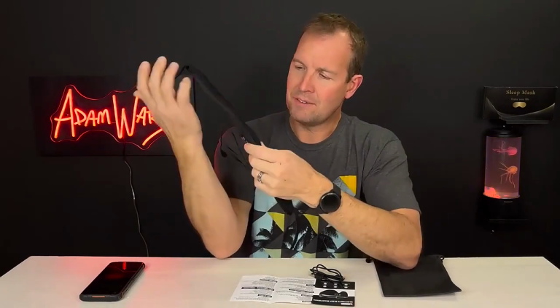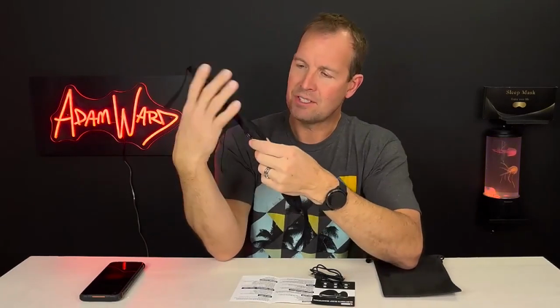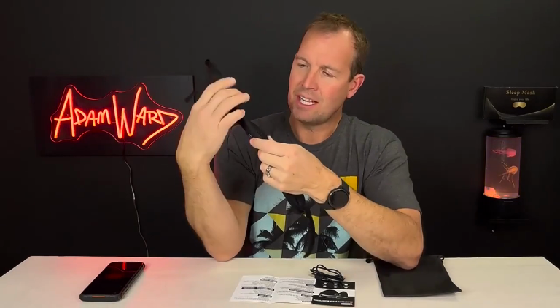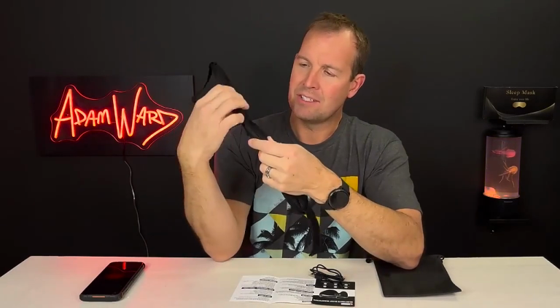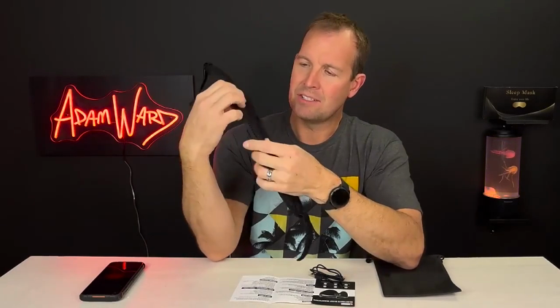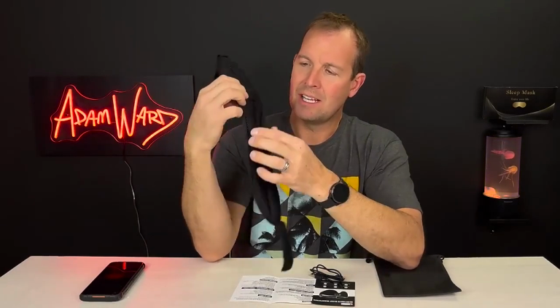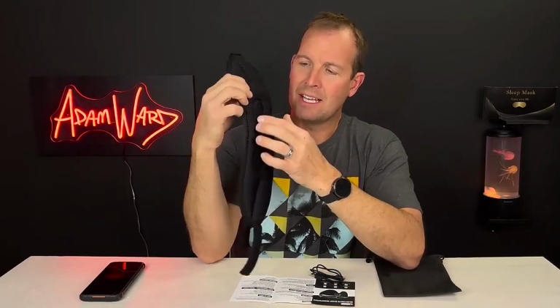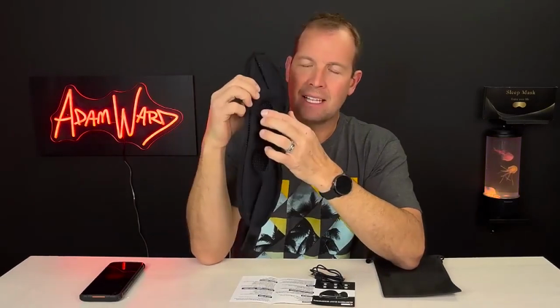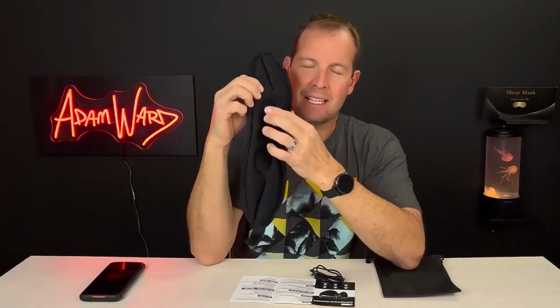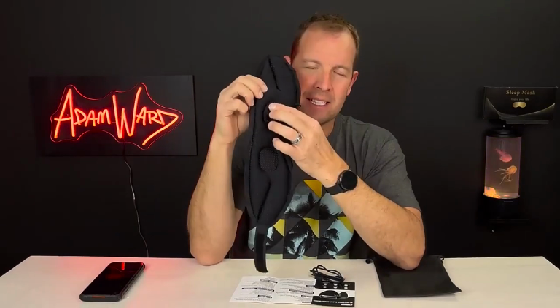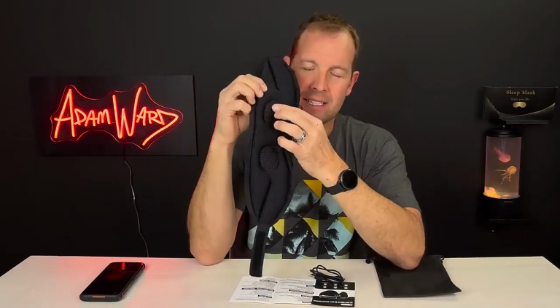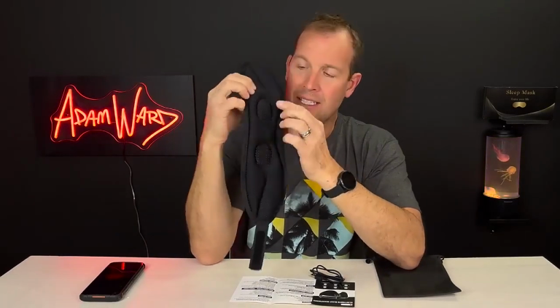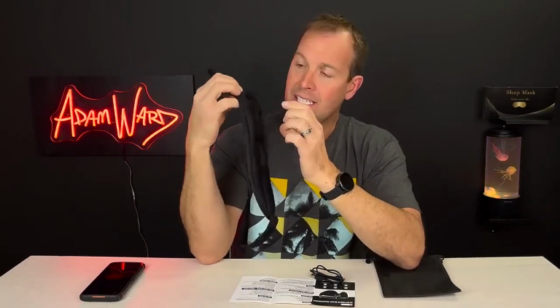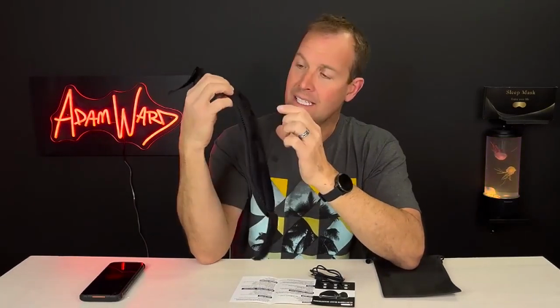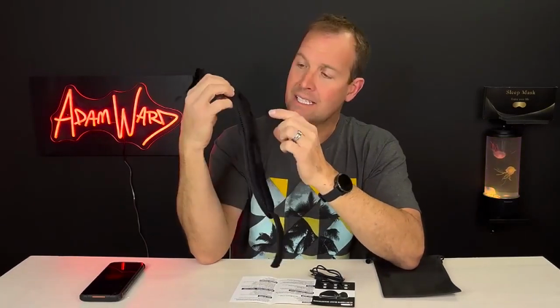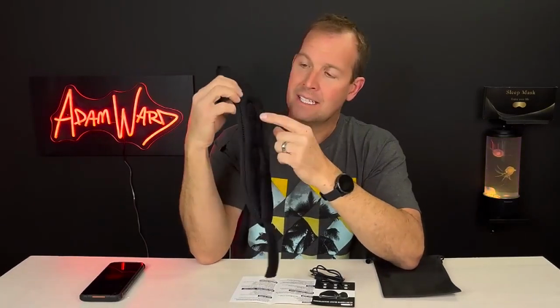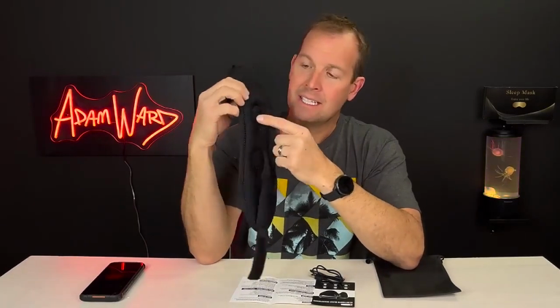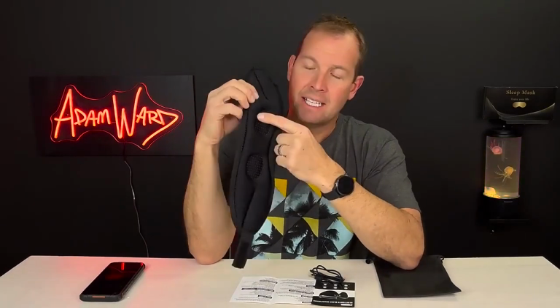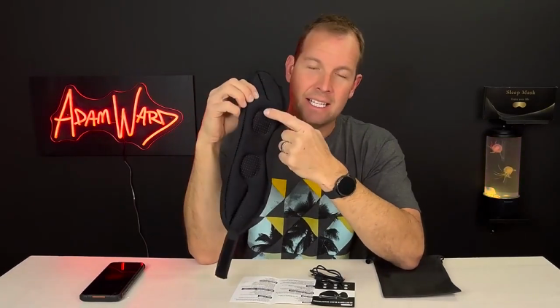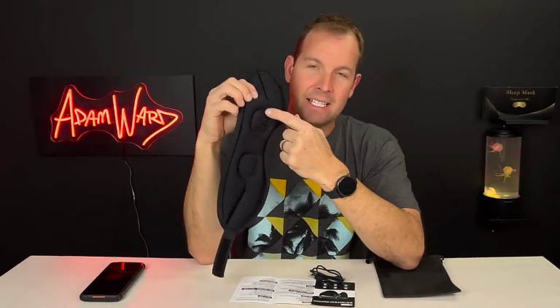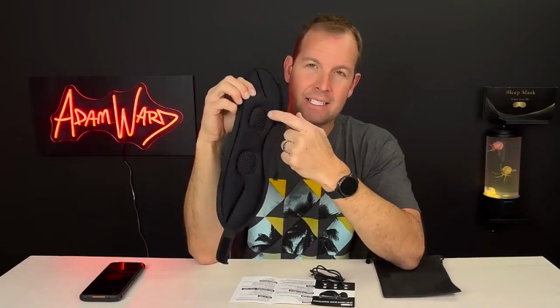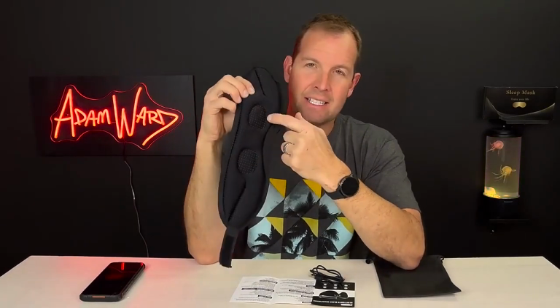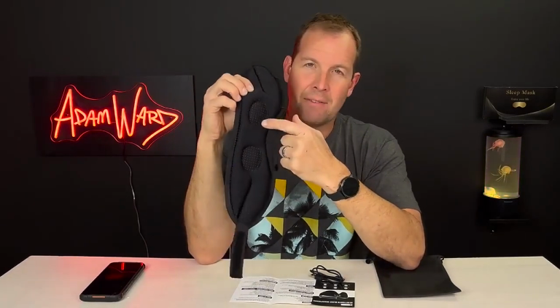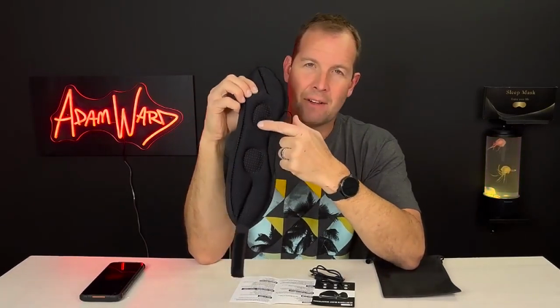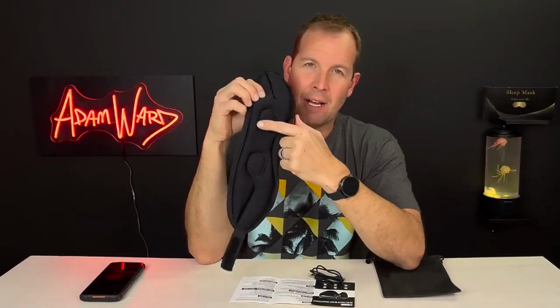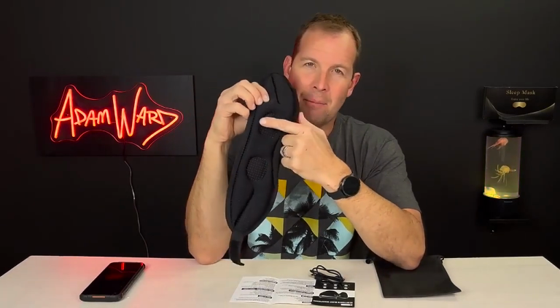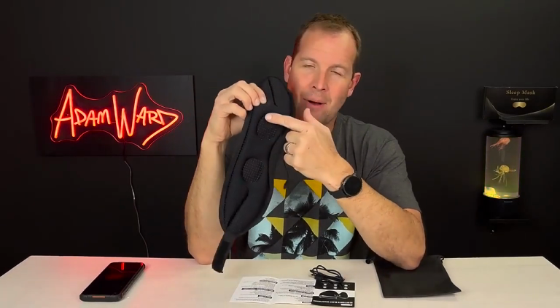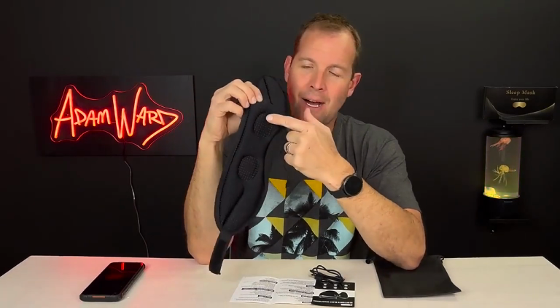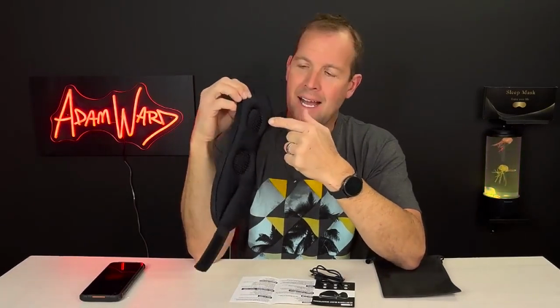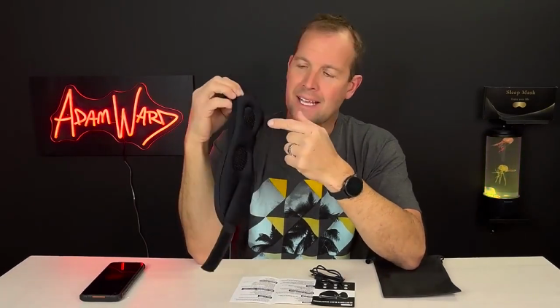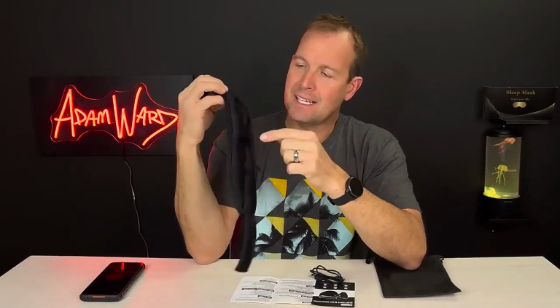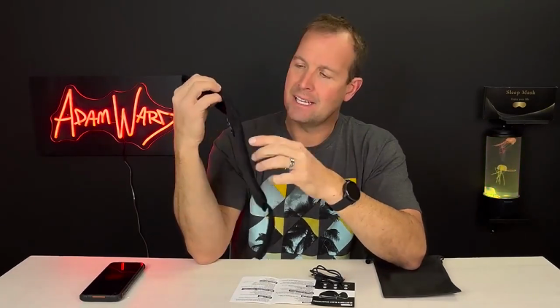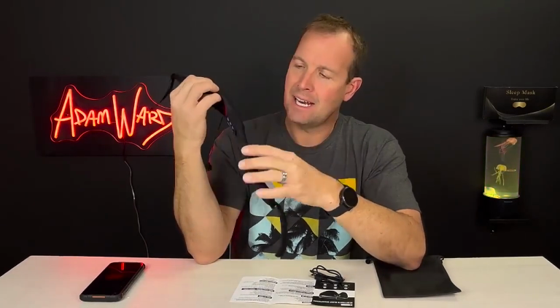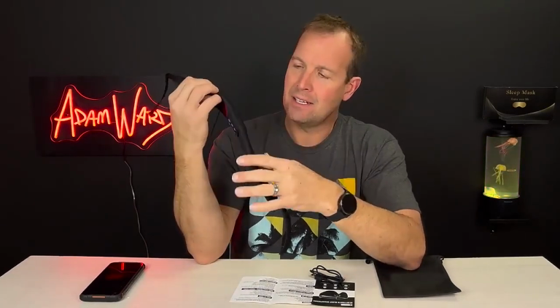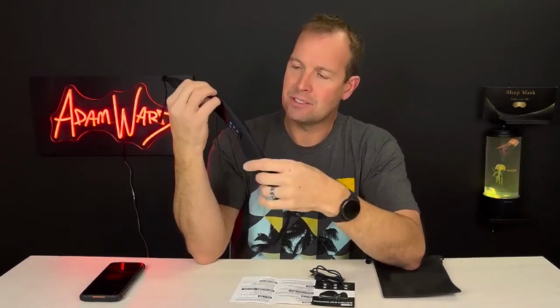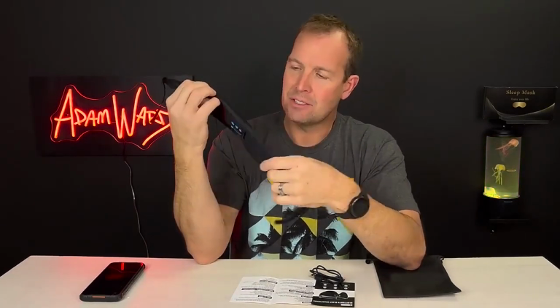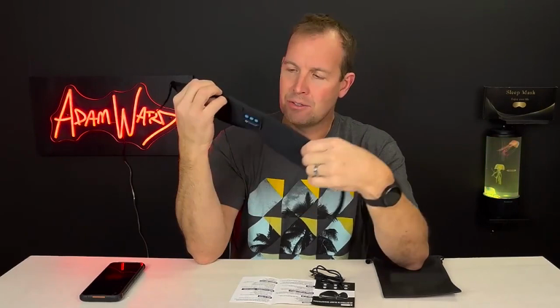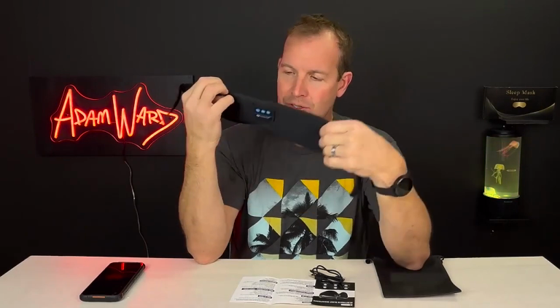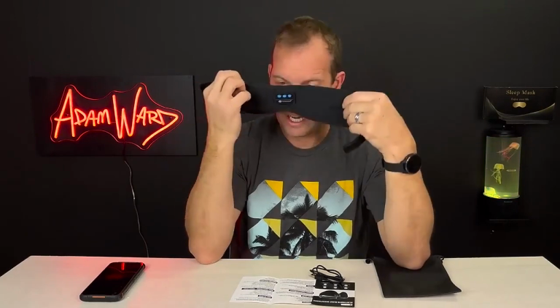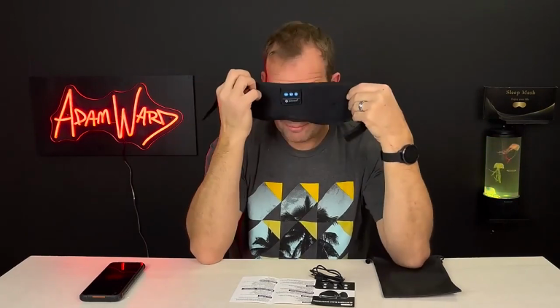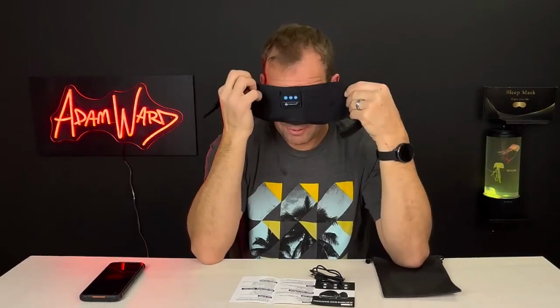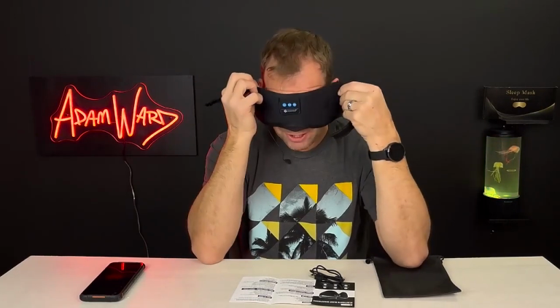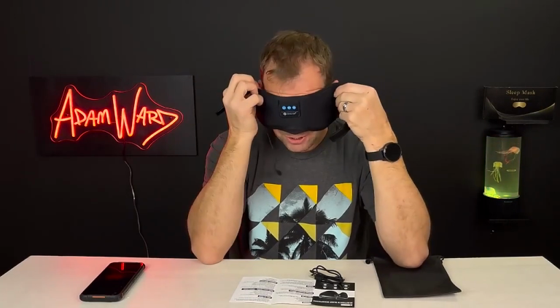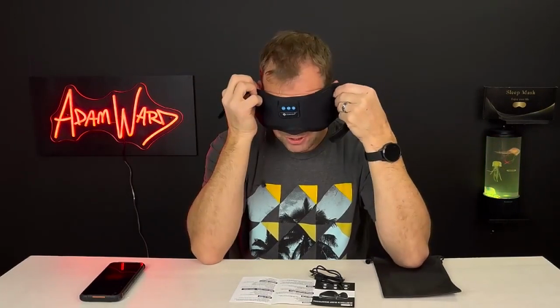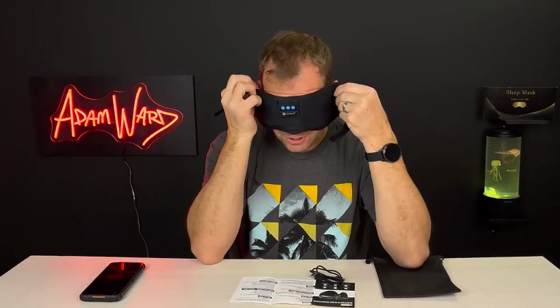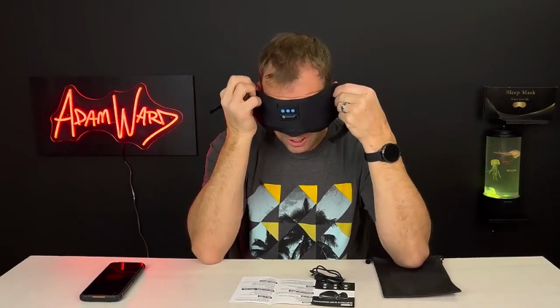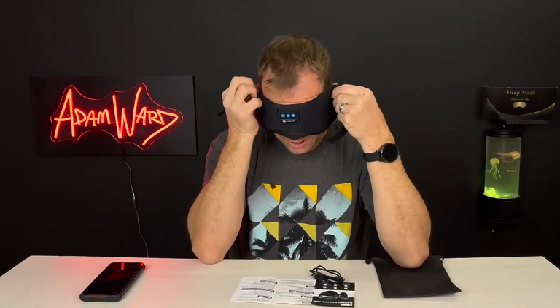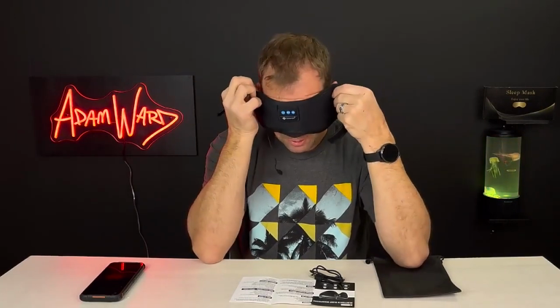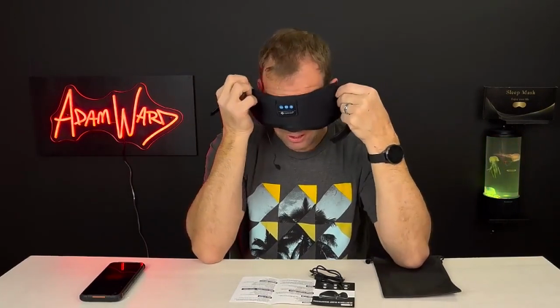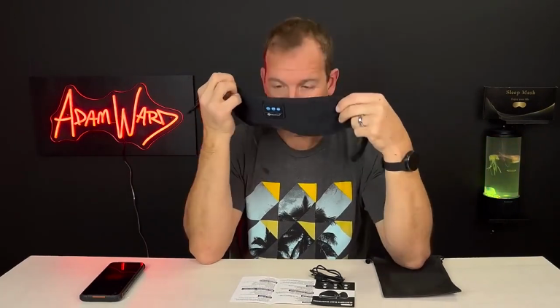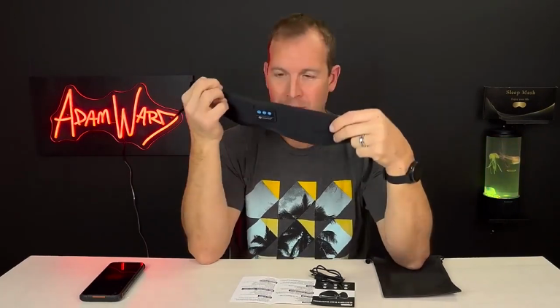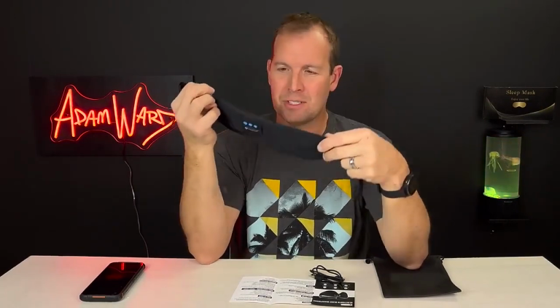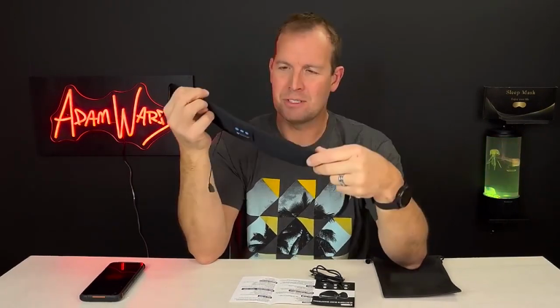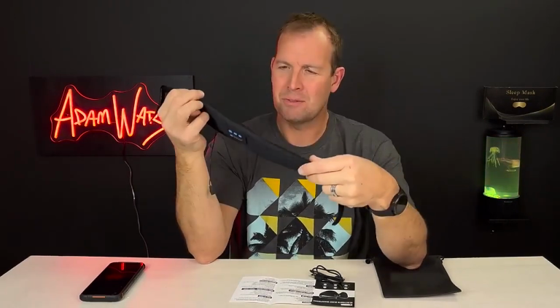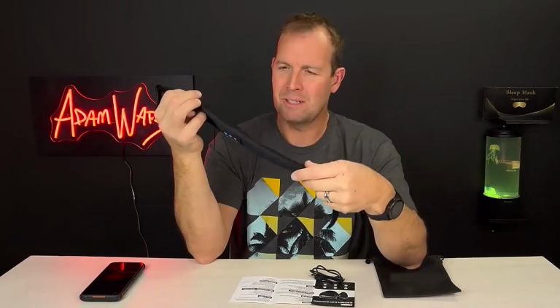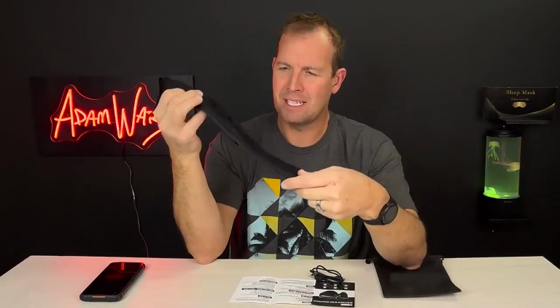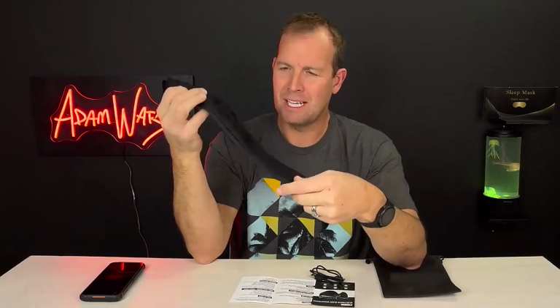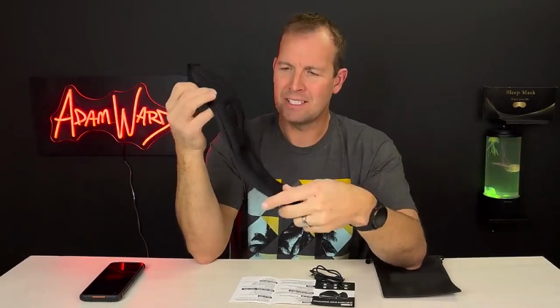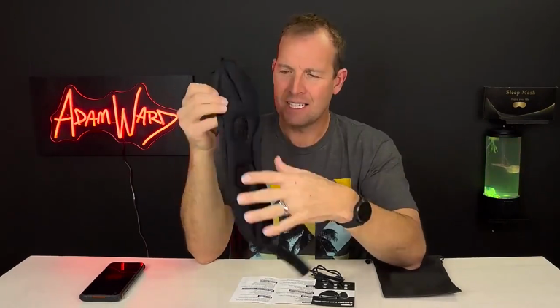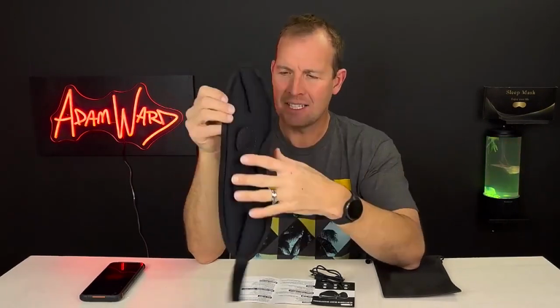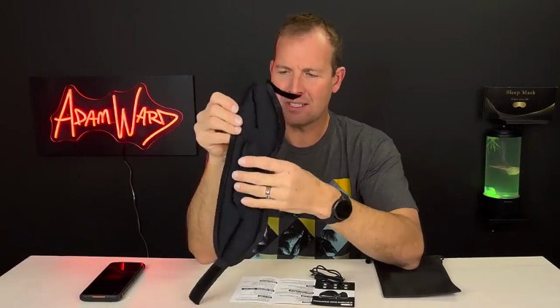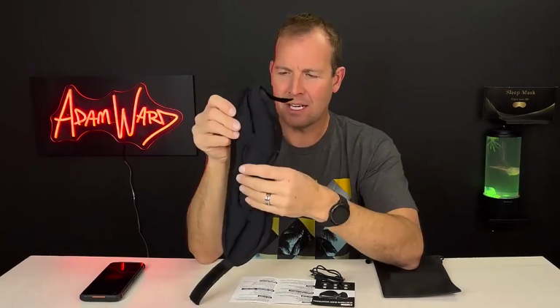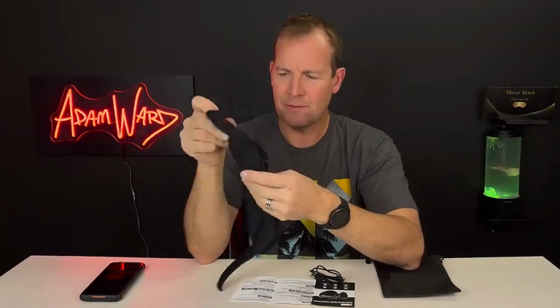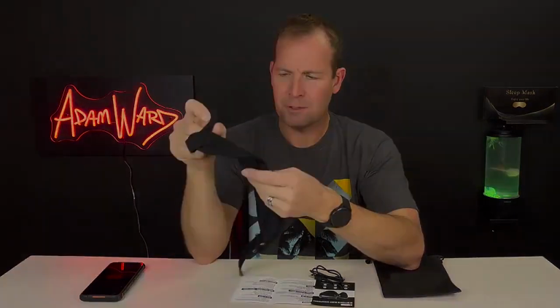It does have a couple of eye cutouts so there's no pressure on your eyeballs, which is really nice. It is comfortable.